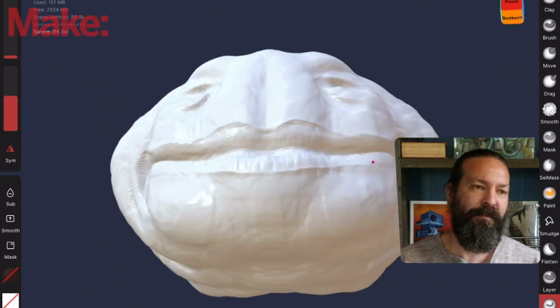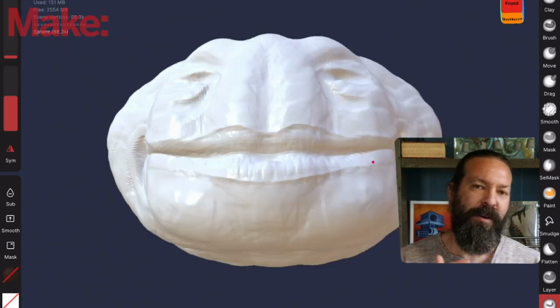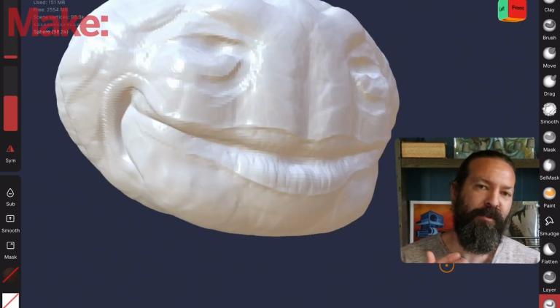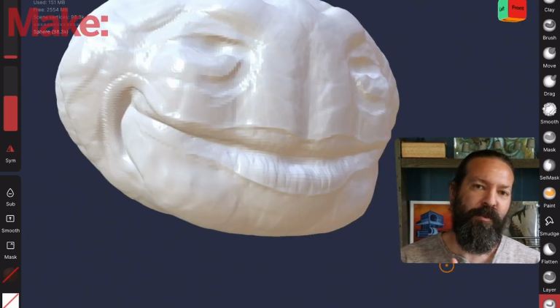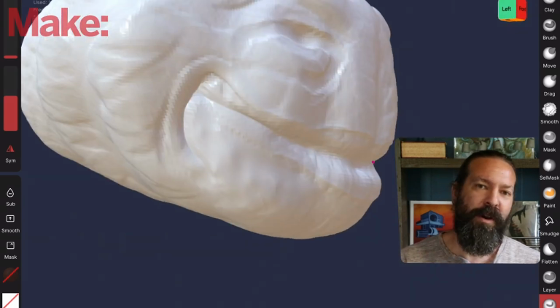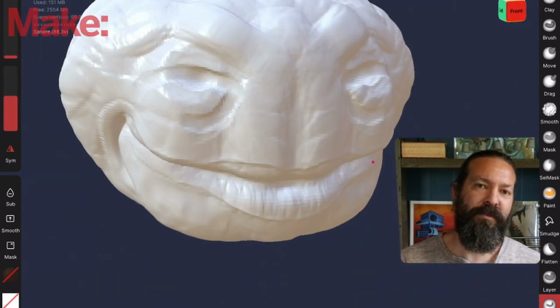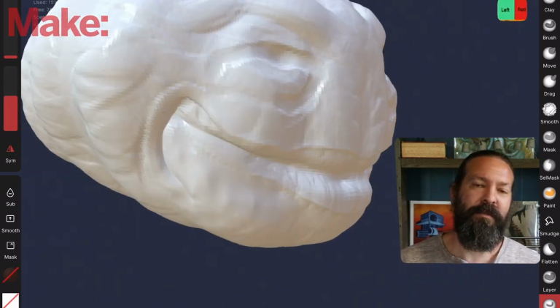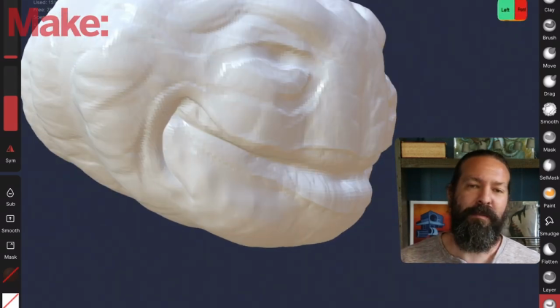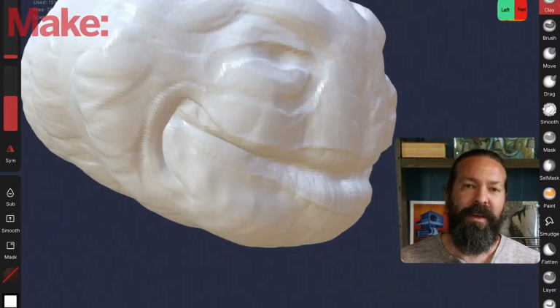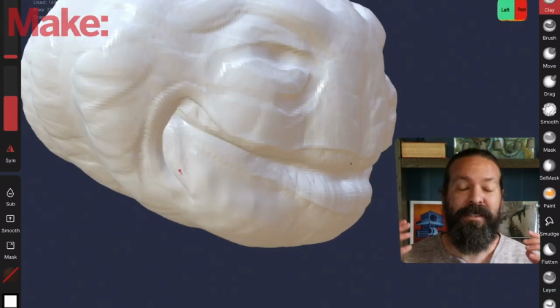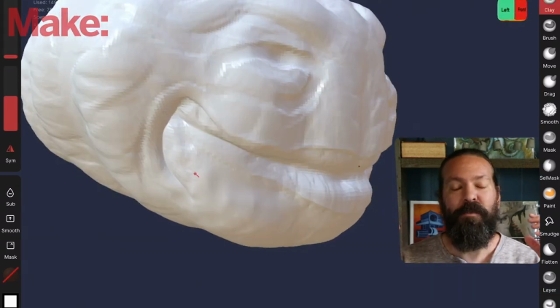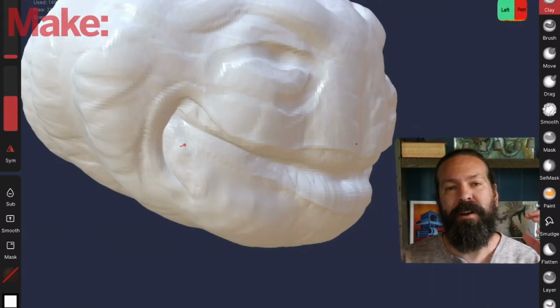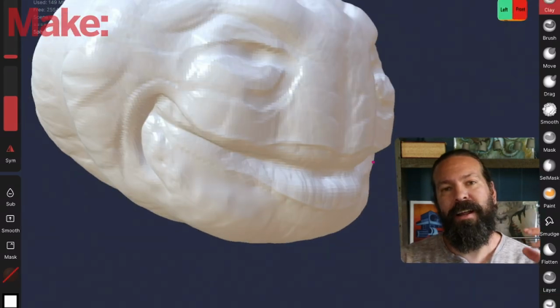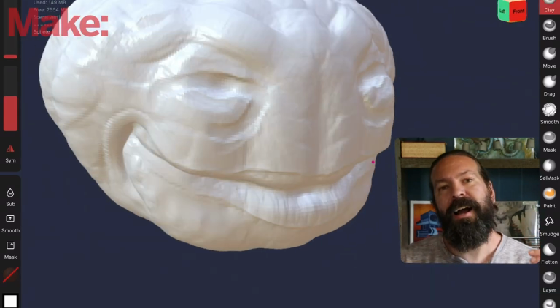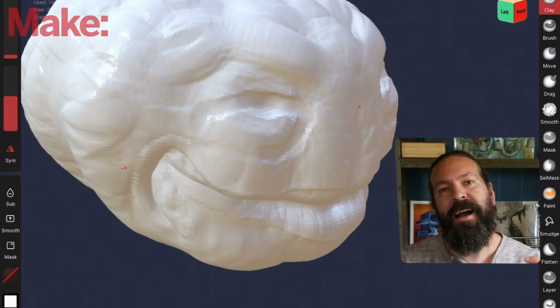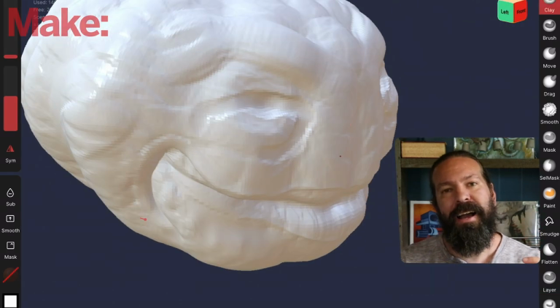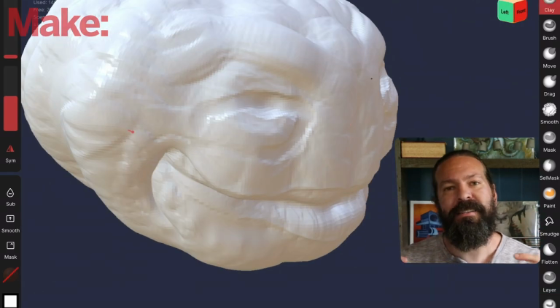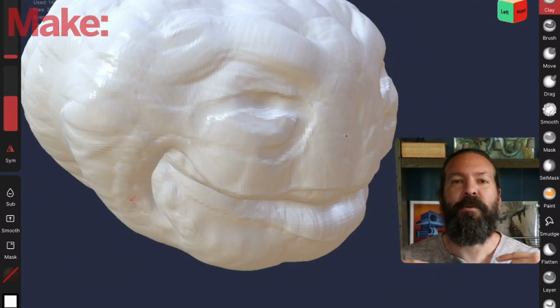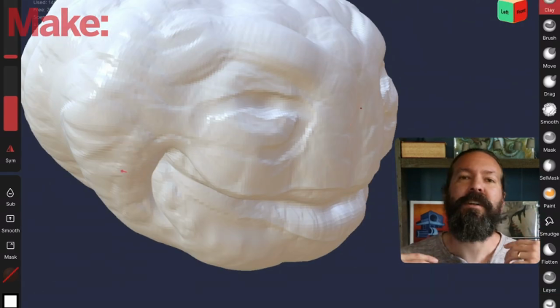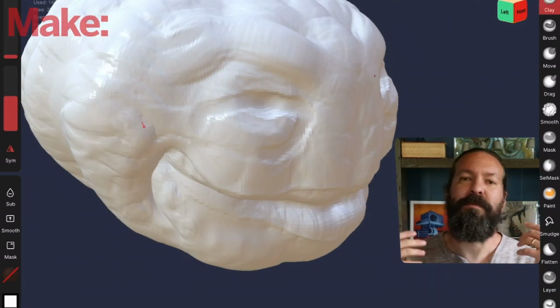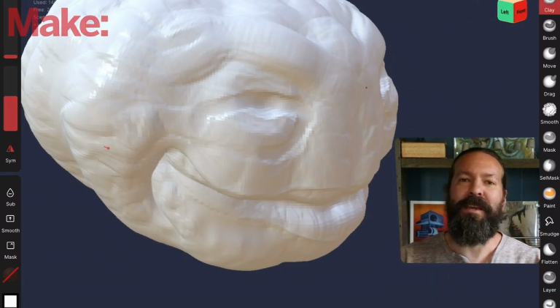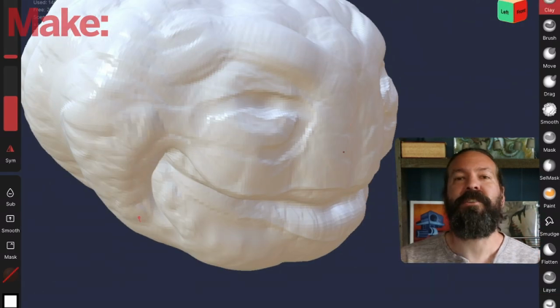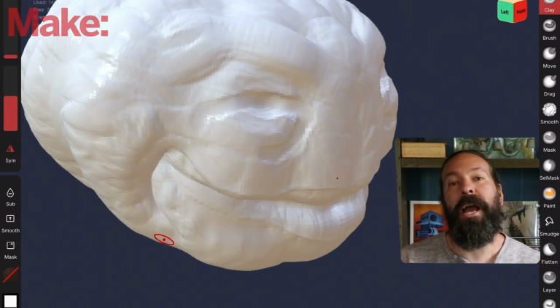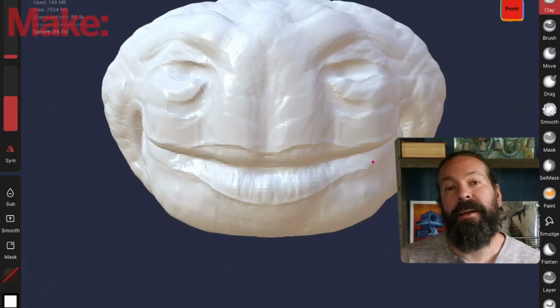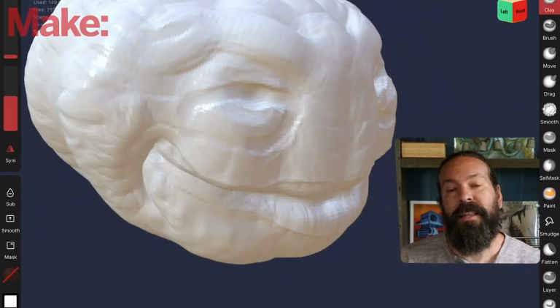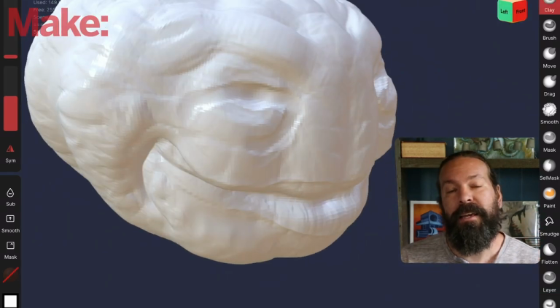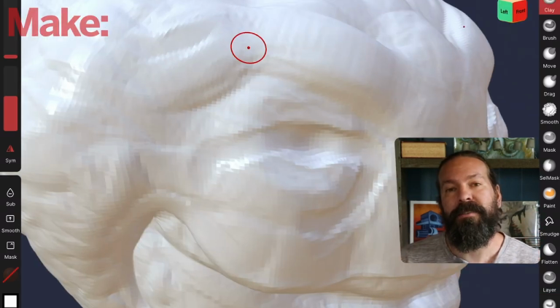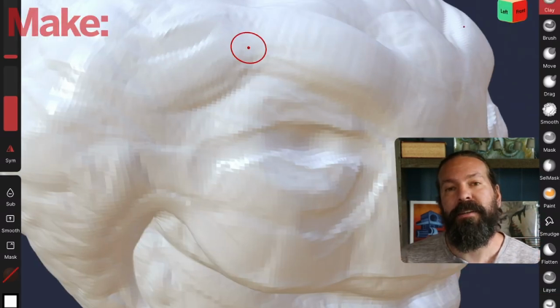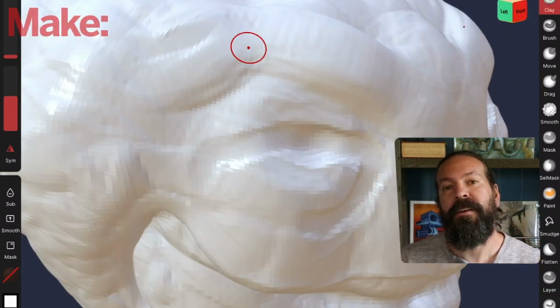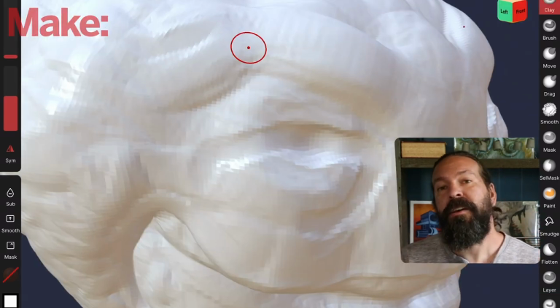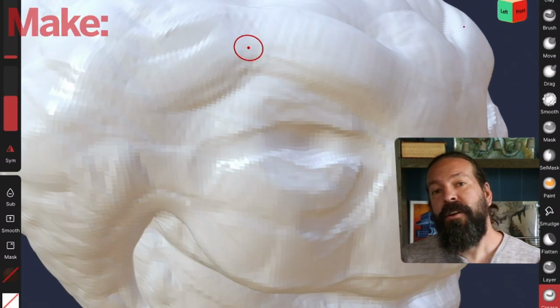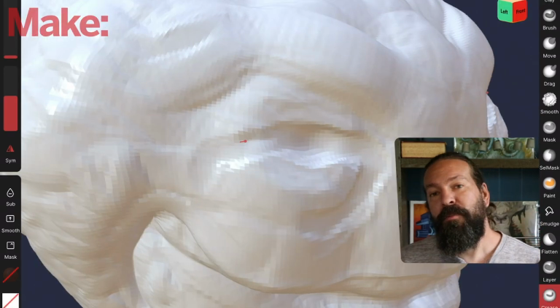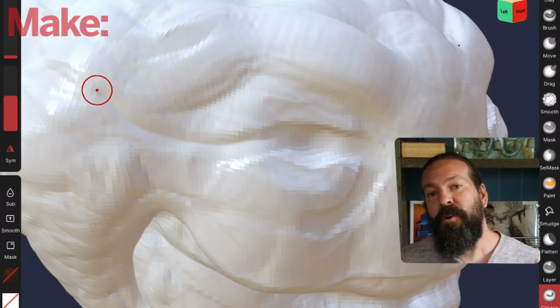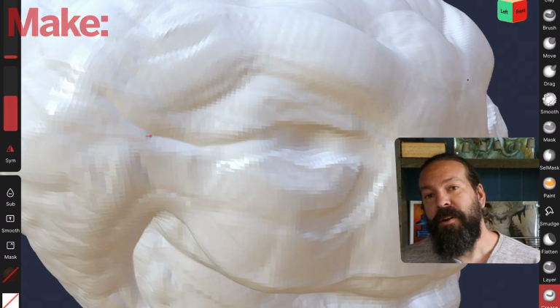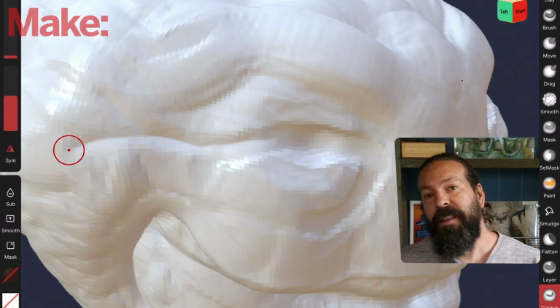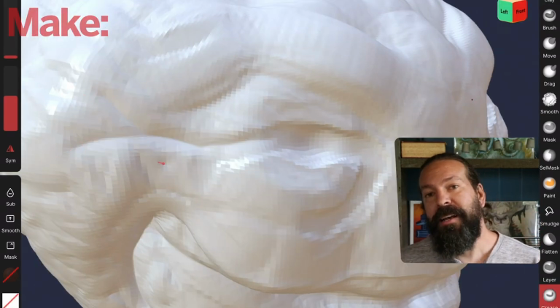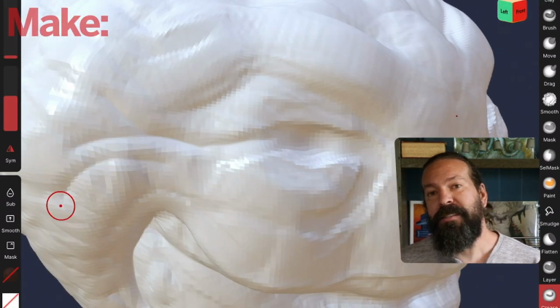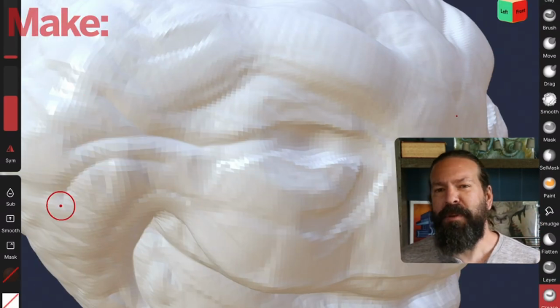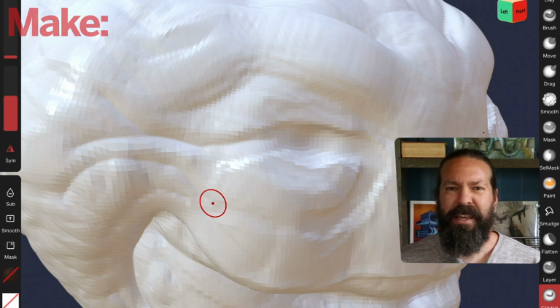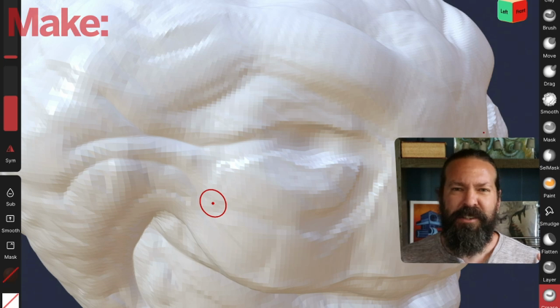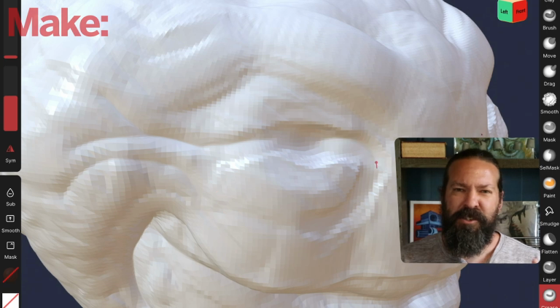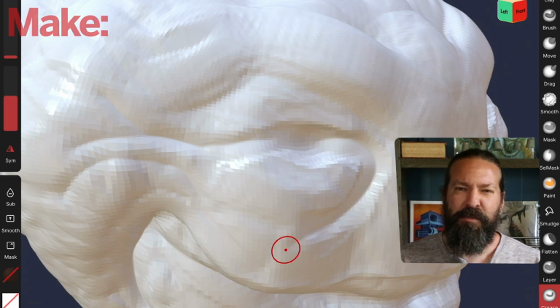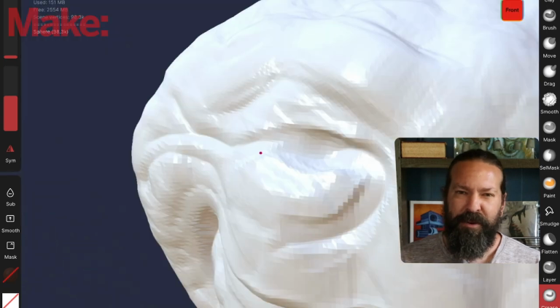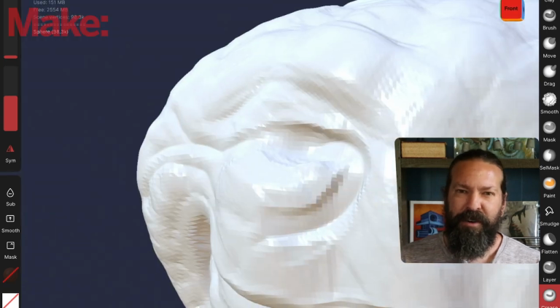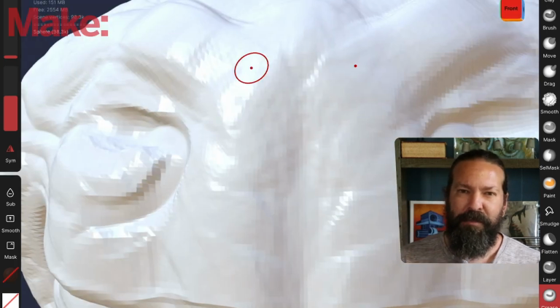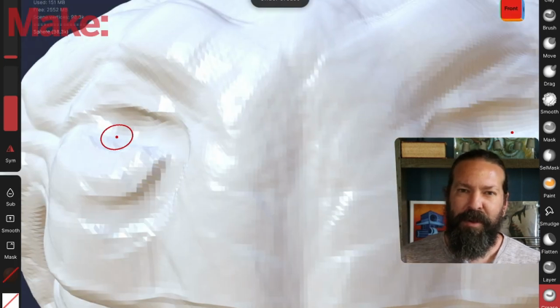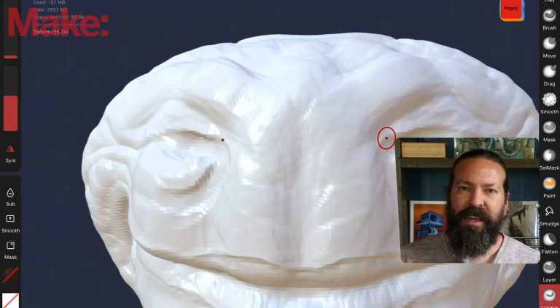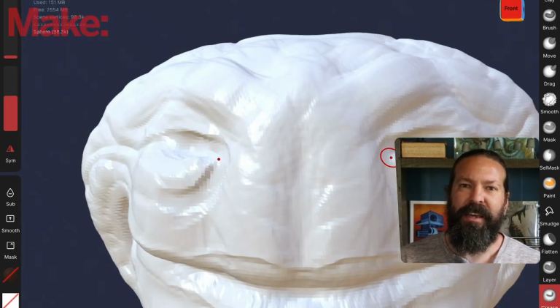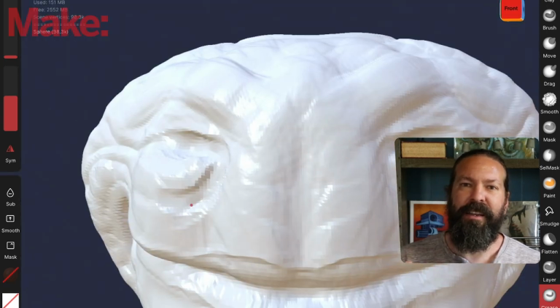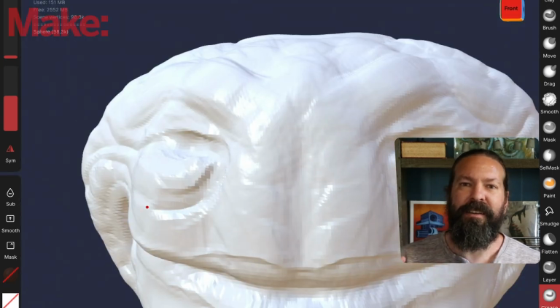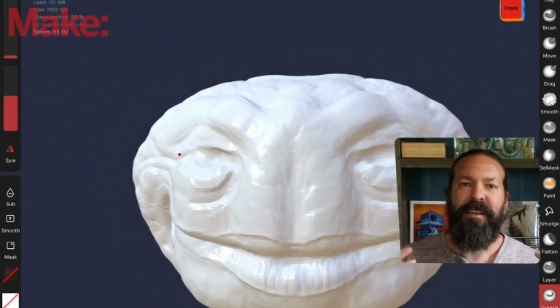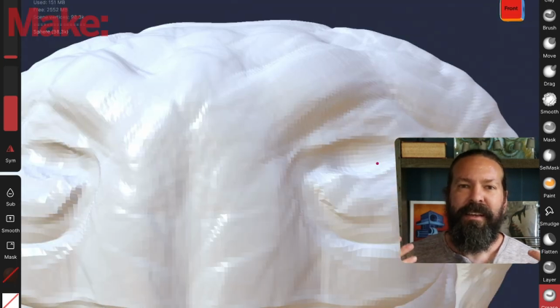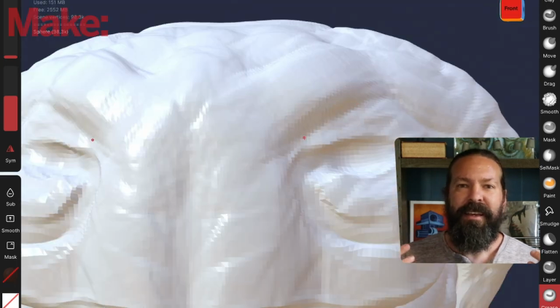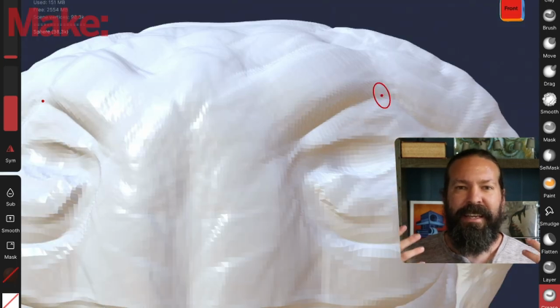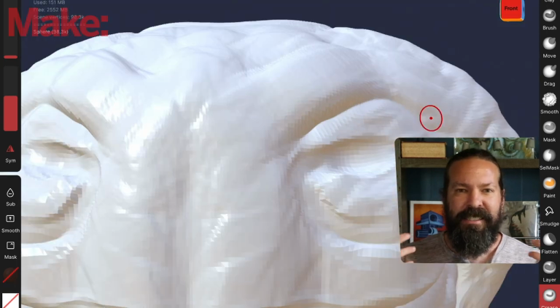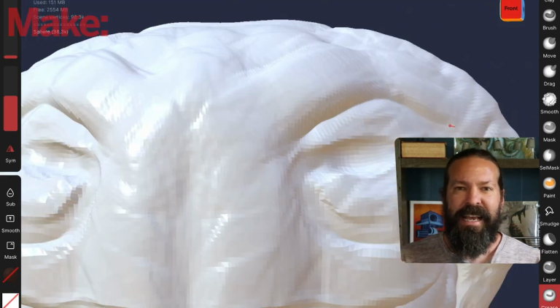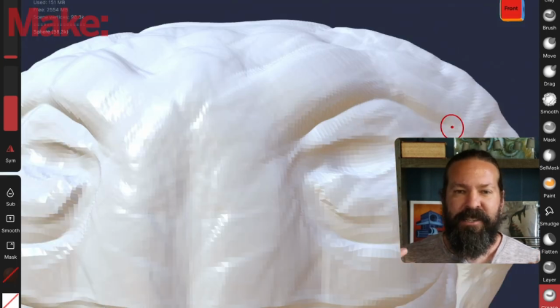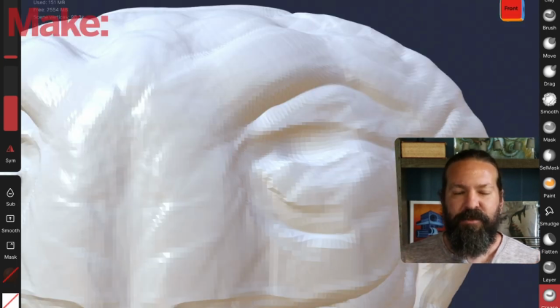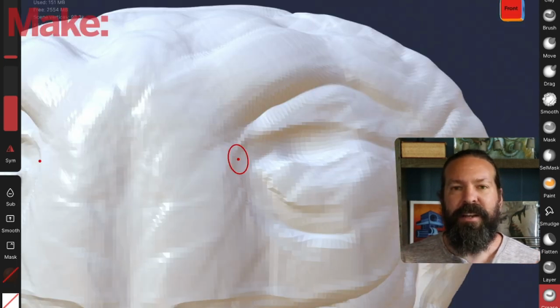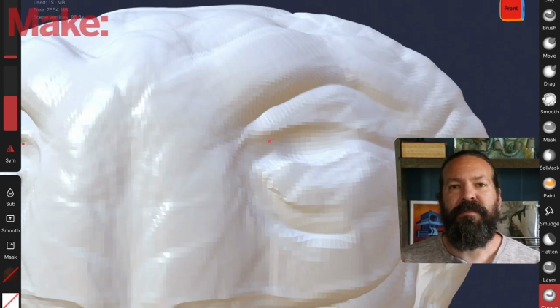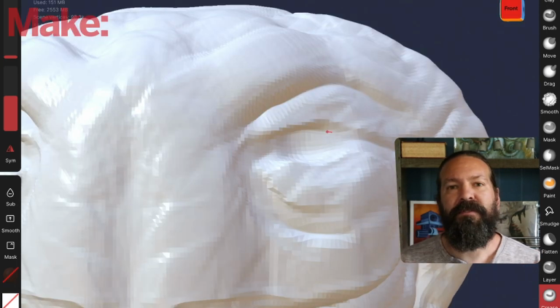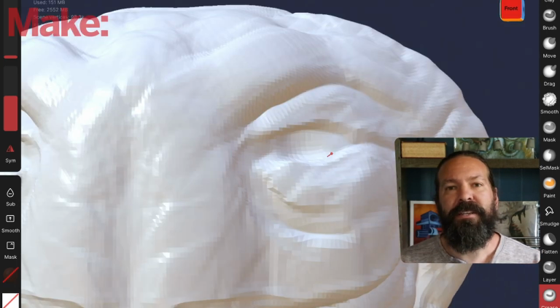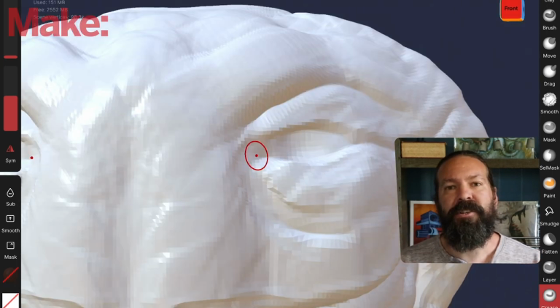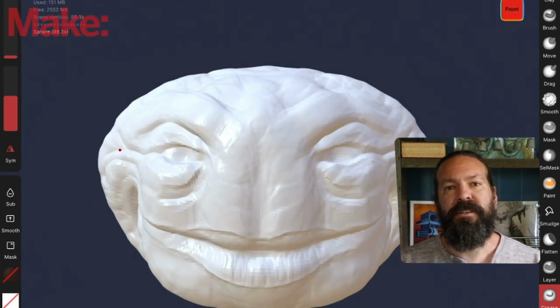I moved away from that because I wanted eyes. I wanted it to be a jack-o'-lantern more or less, but super creepy with exaggerated features.